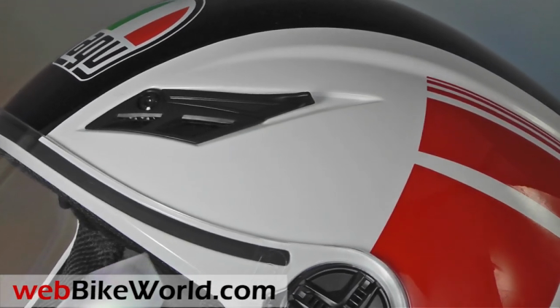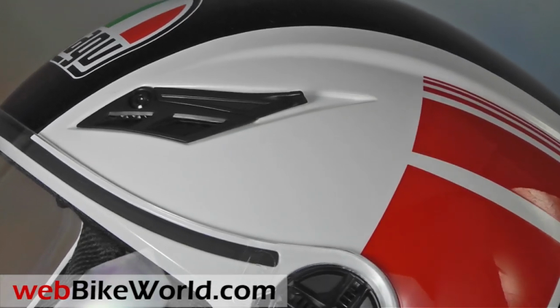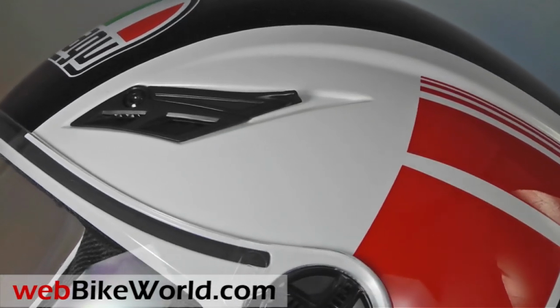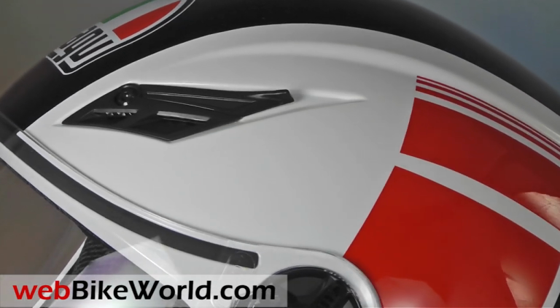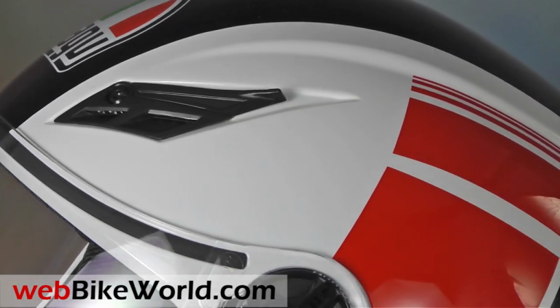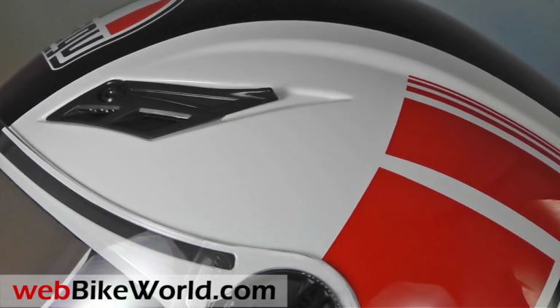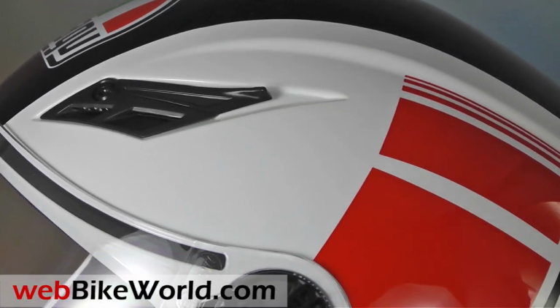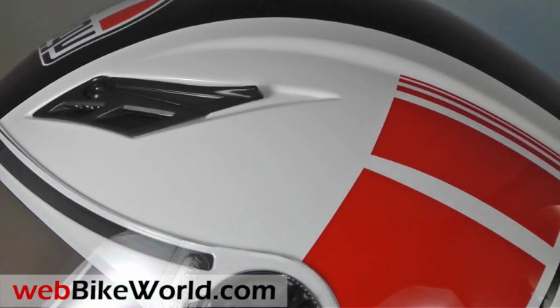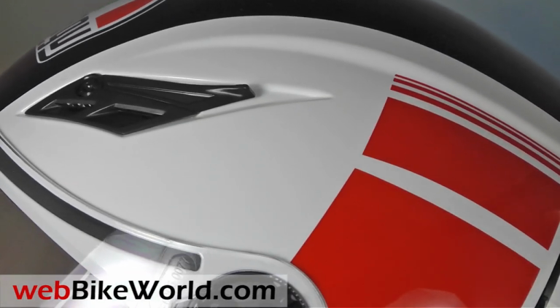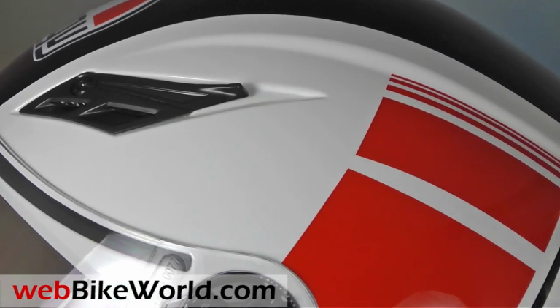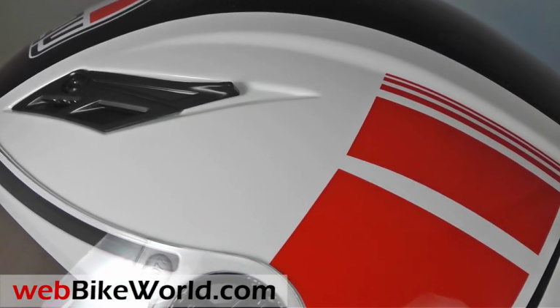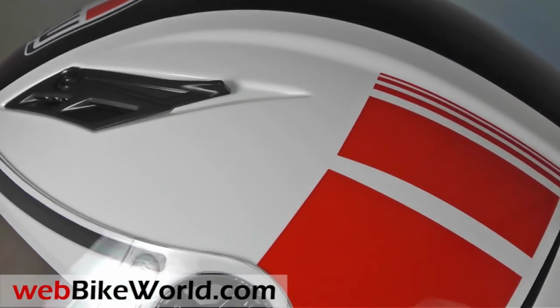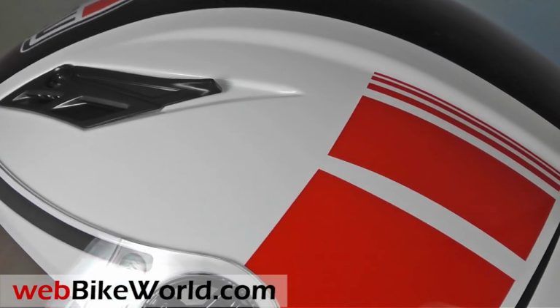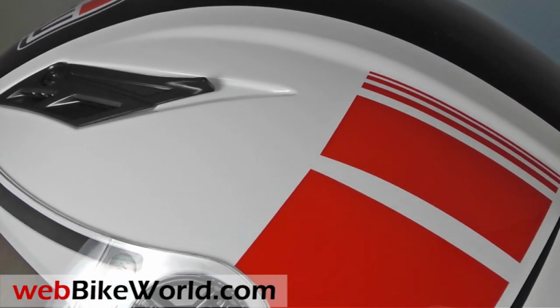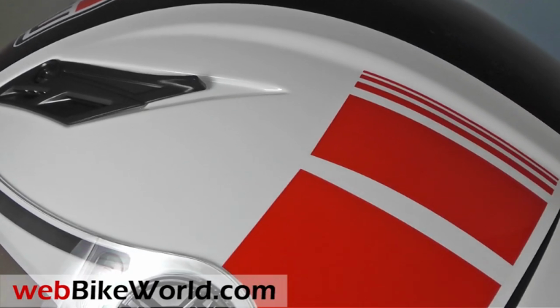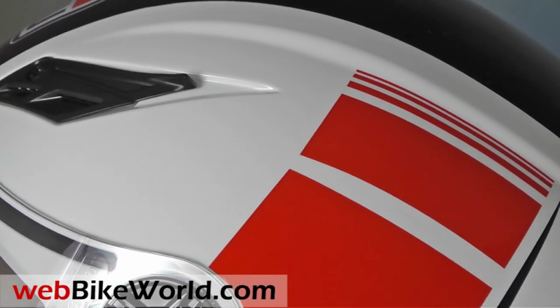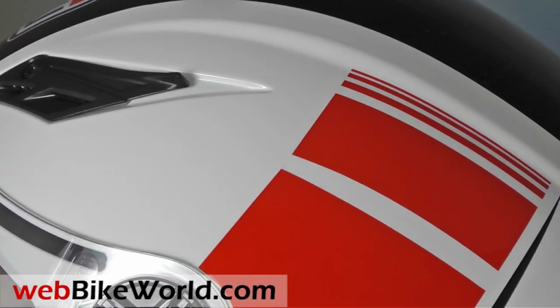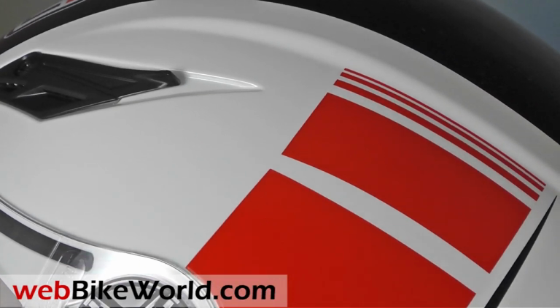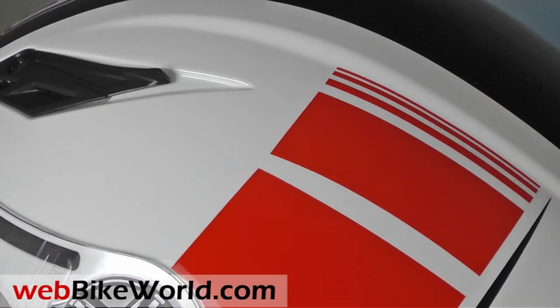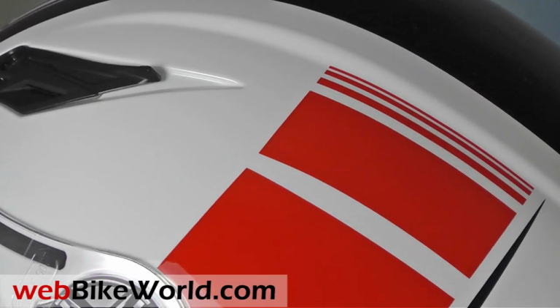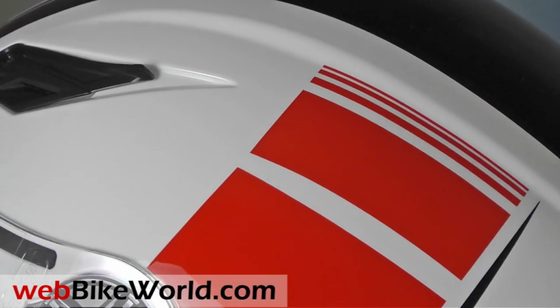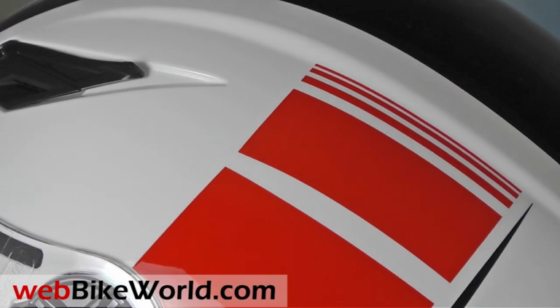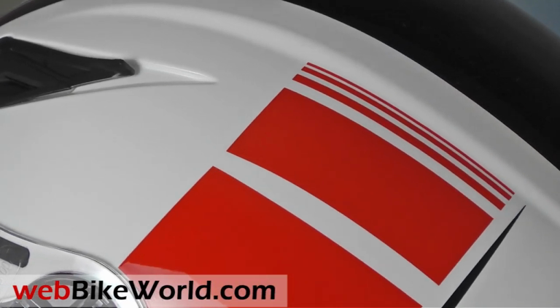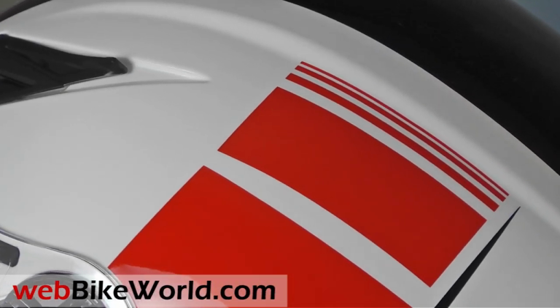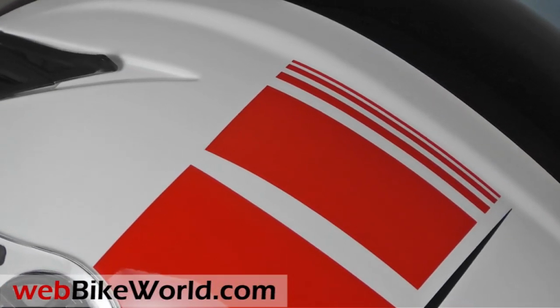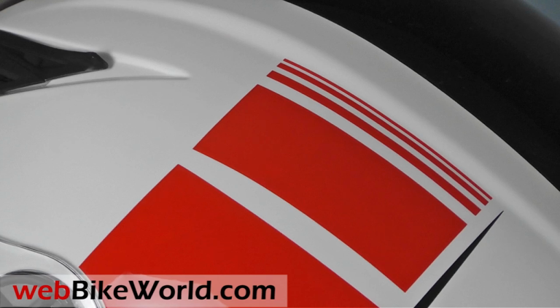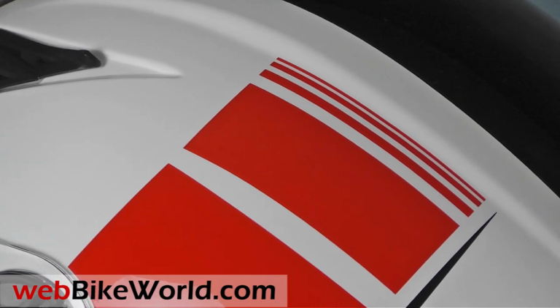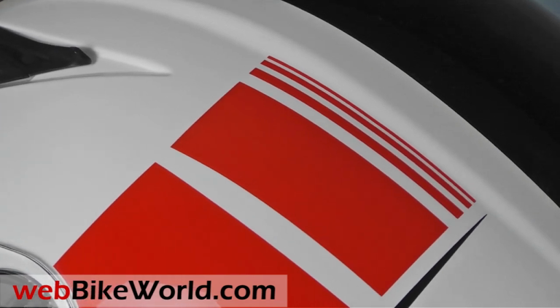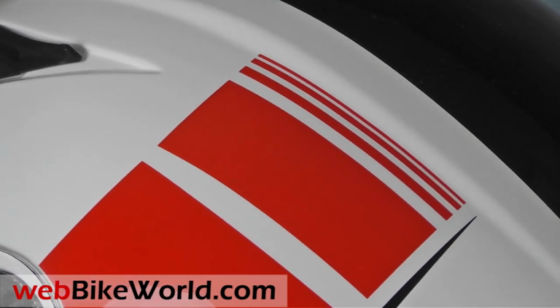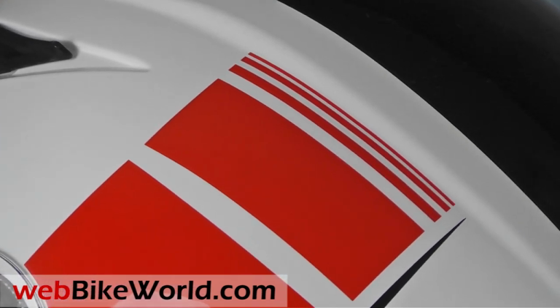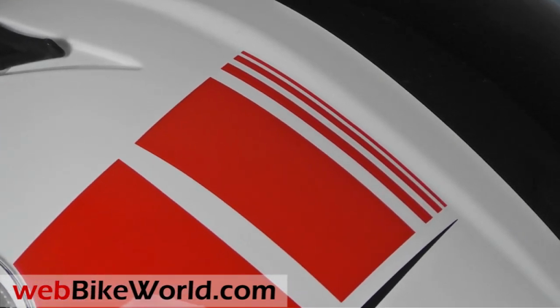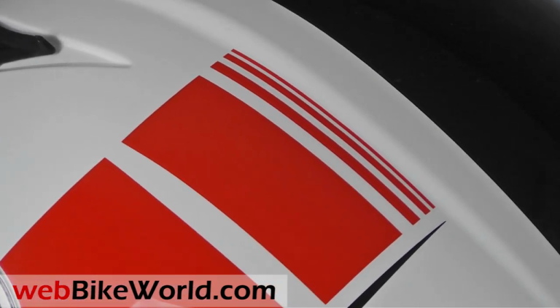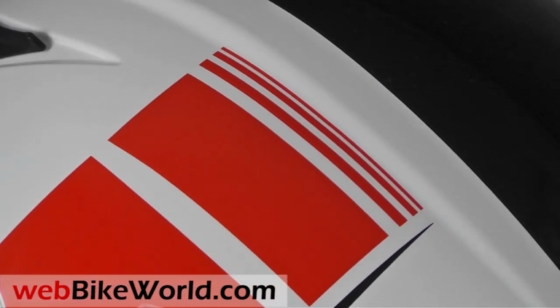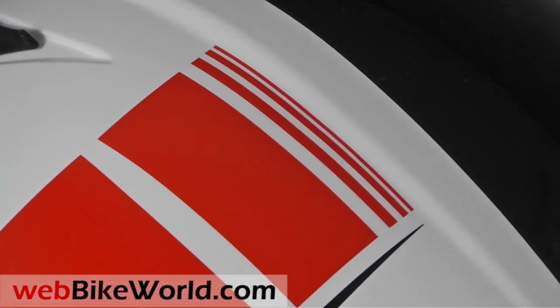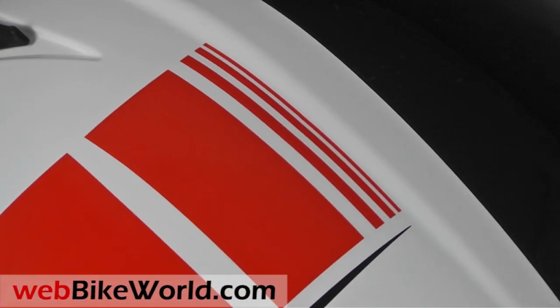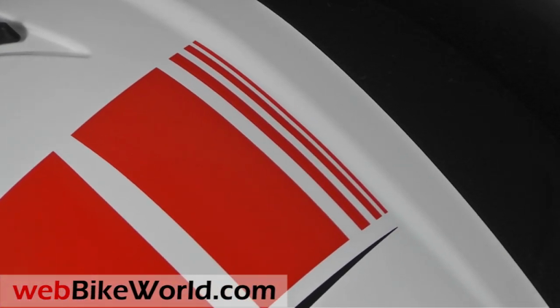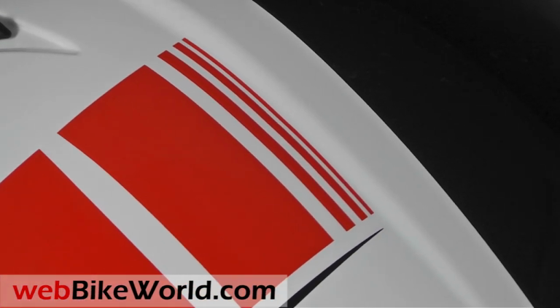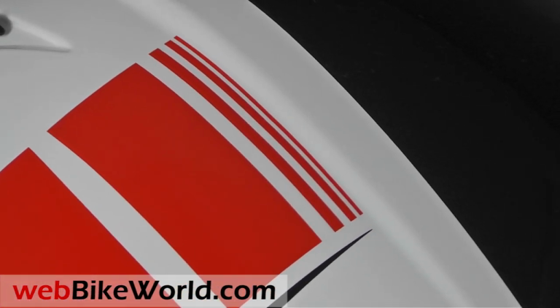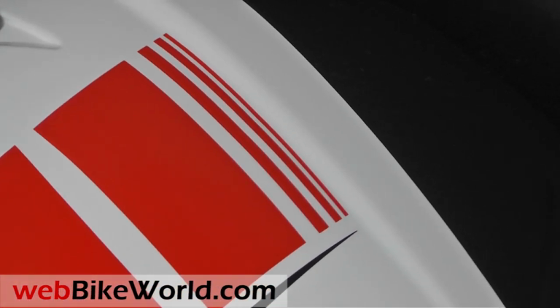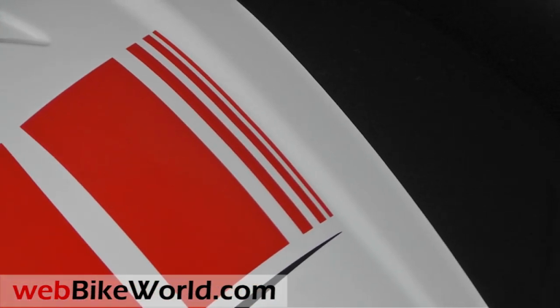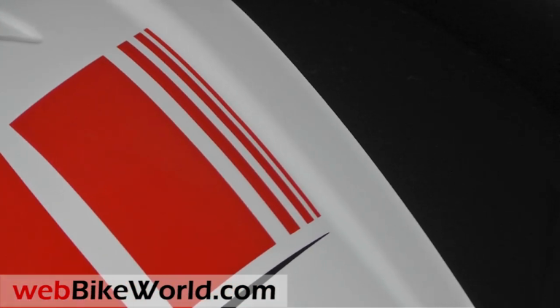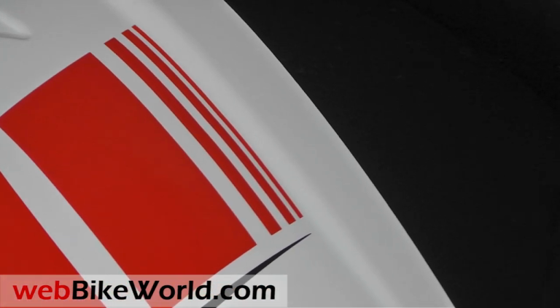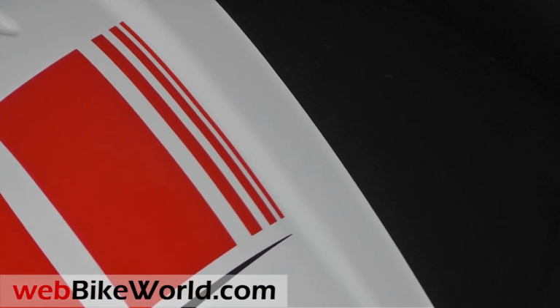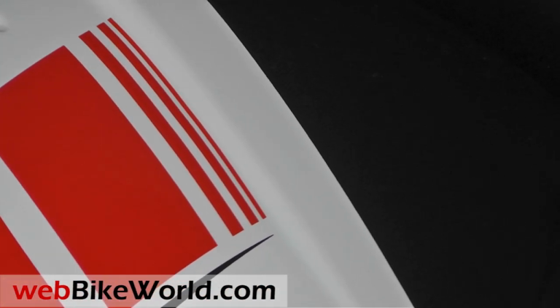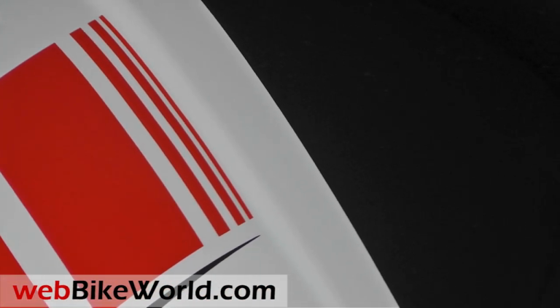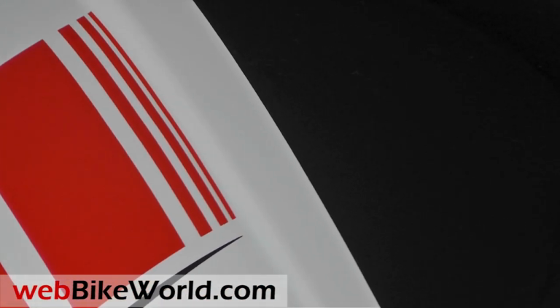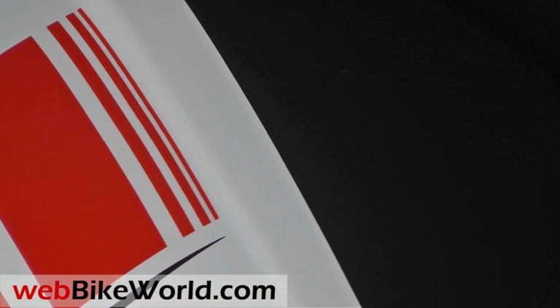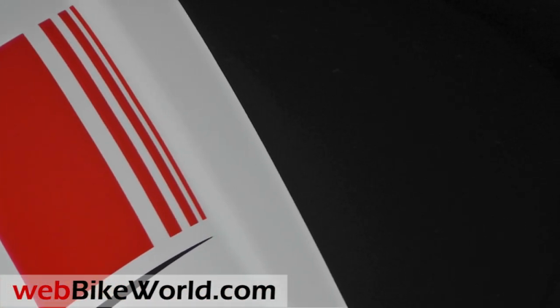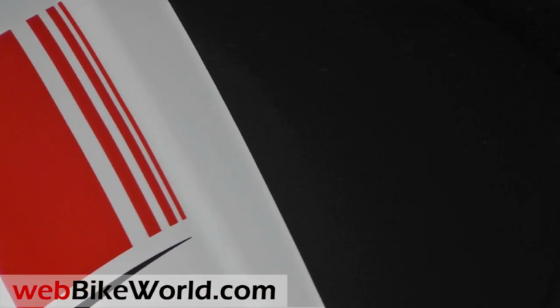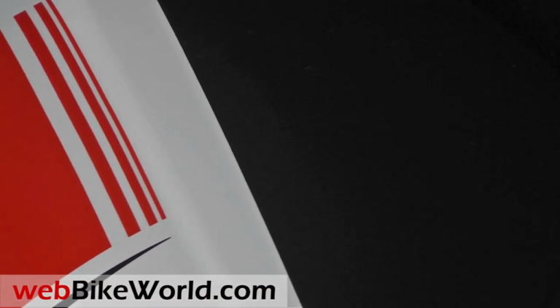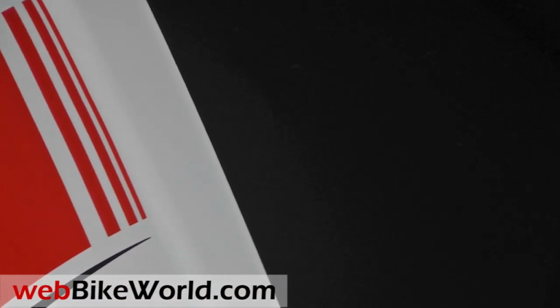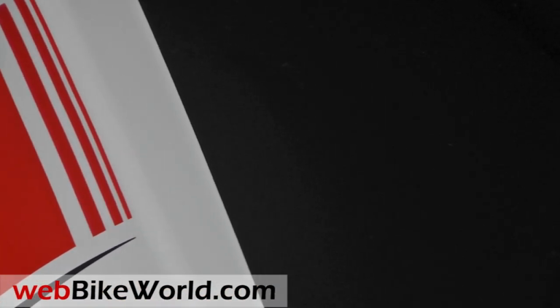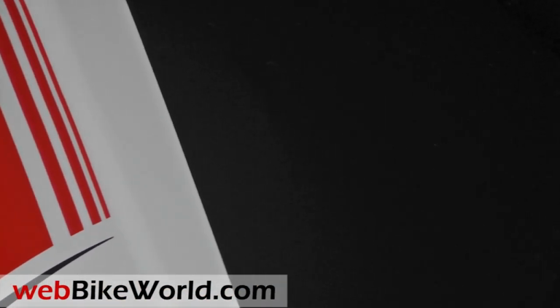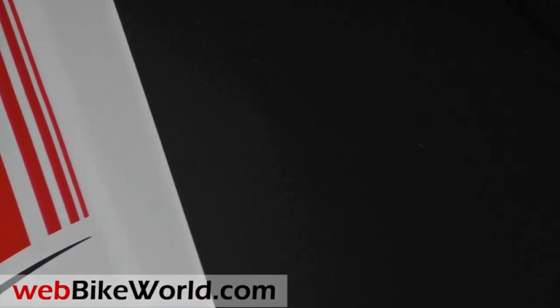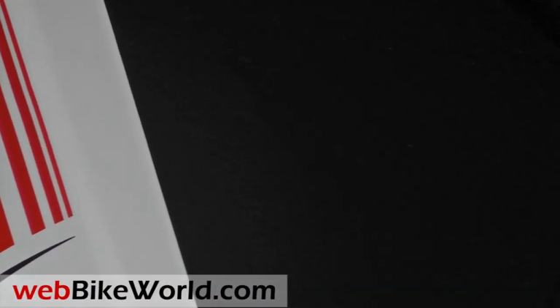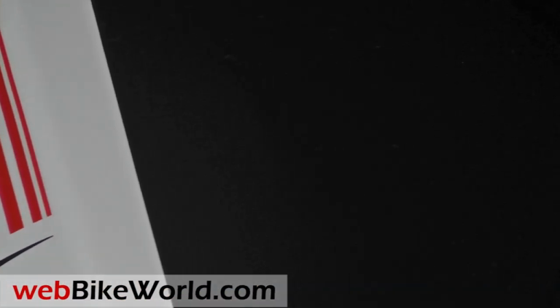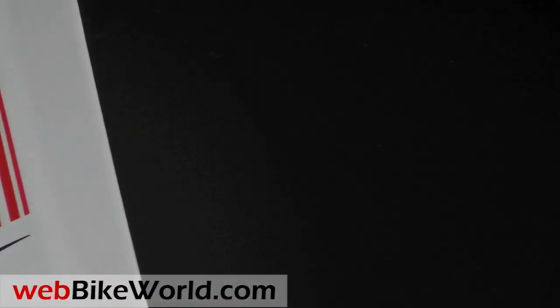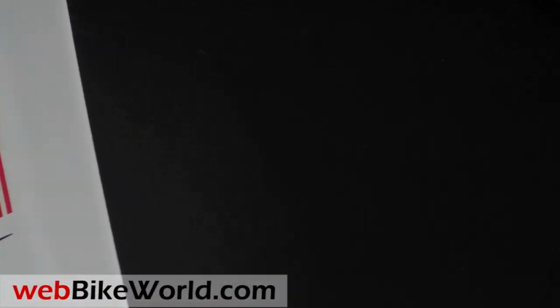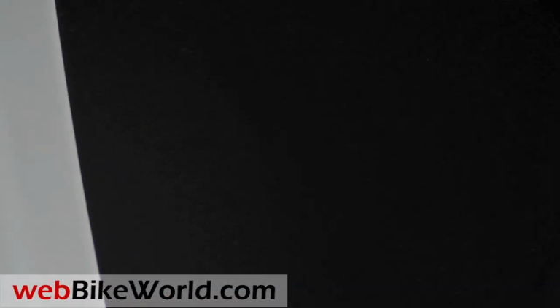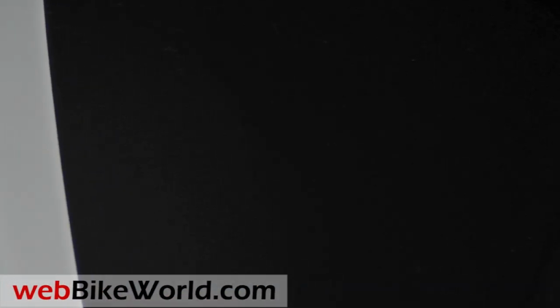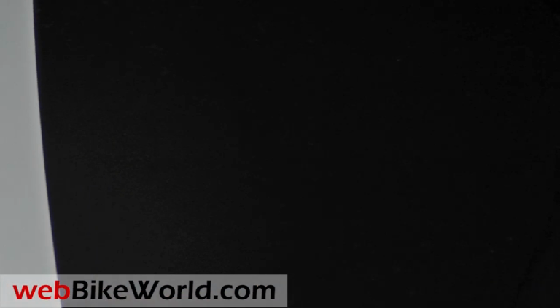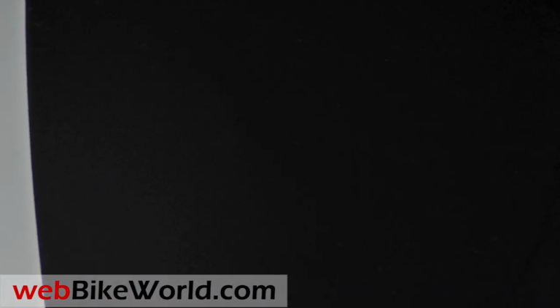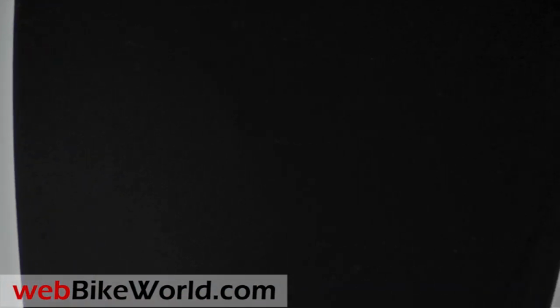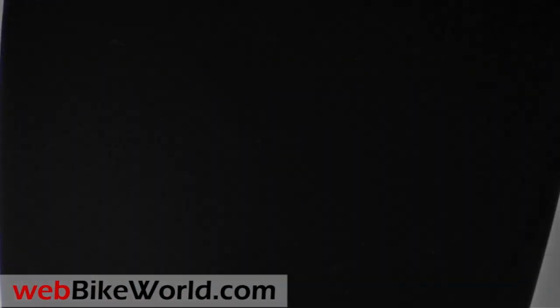The Blade comes in a variety of colors and patterns. This is the Blade FX in a very nice red and black graphics and it has an excellent finish.